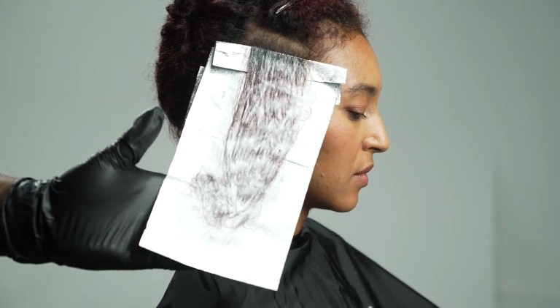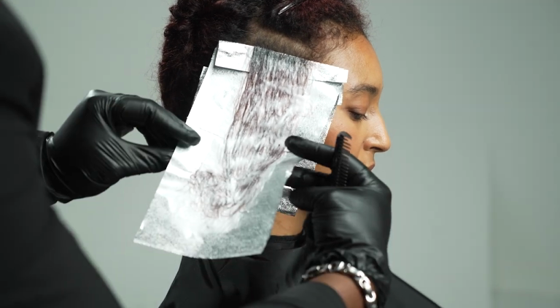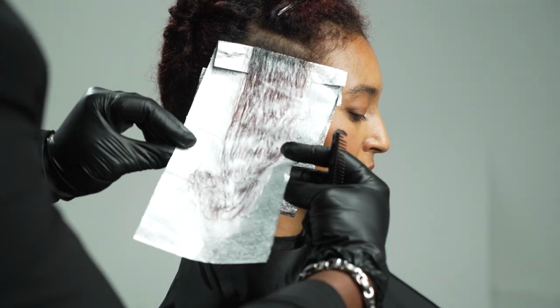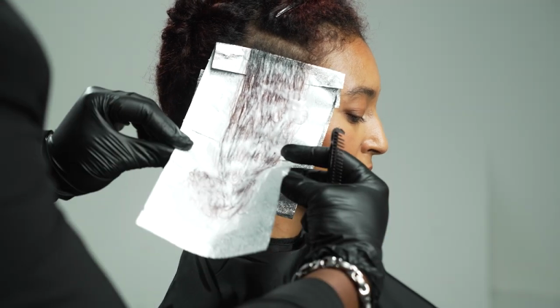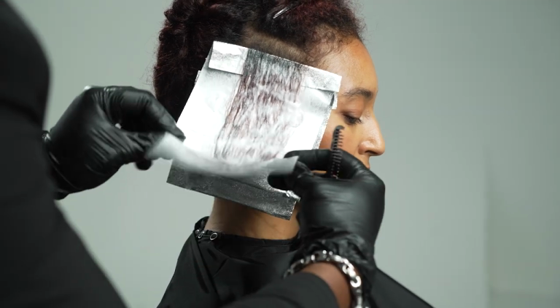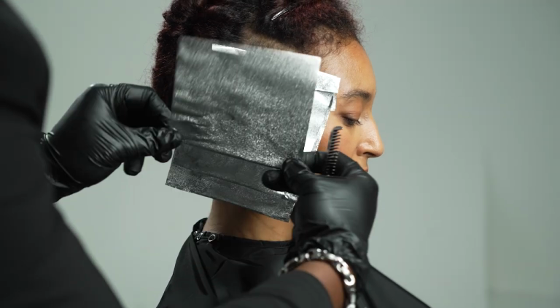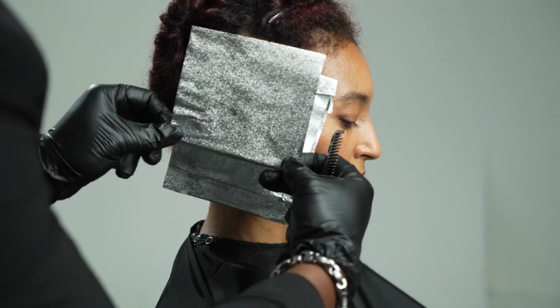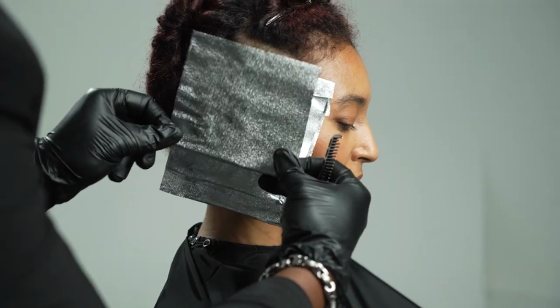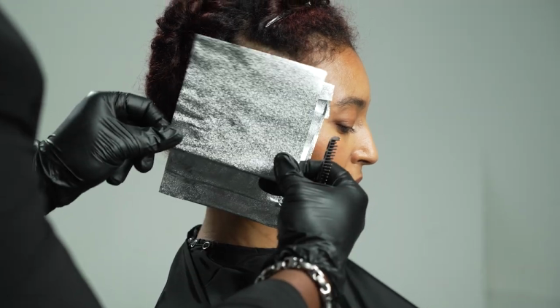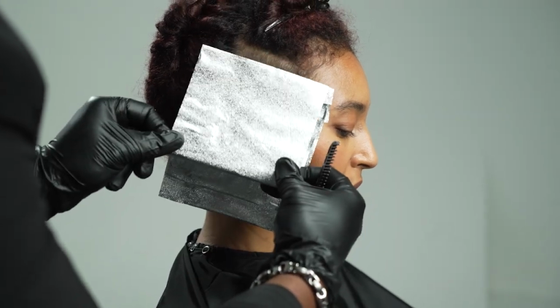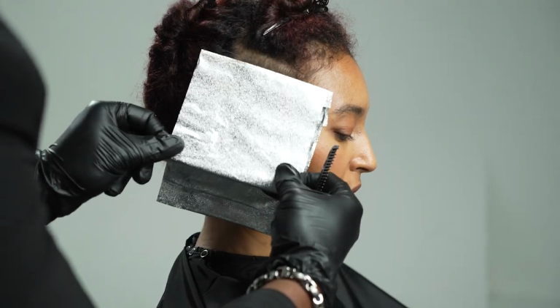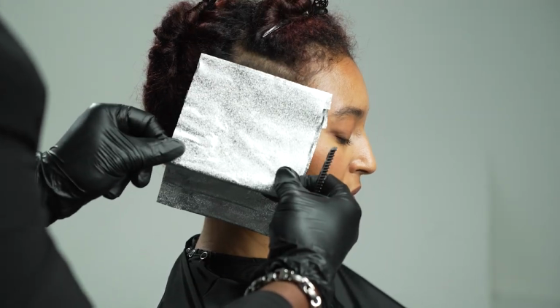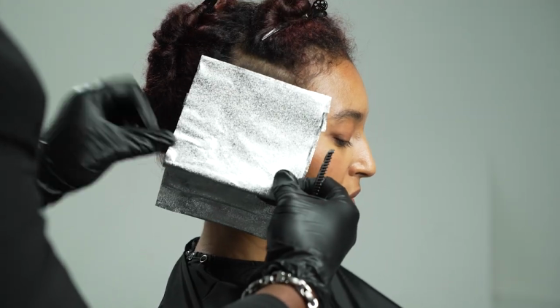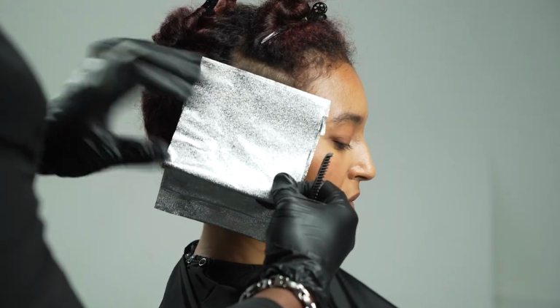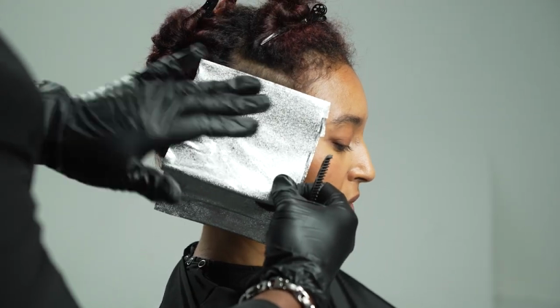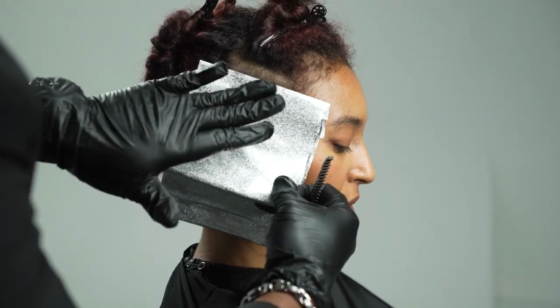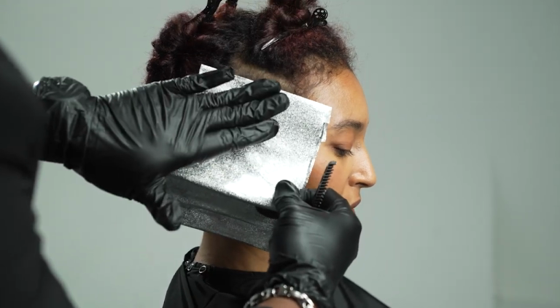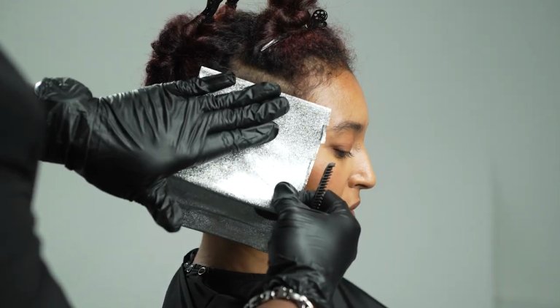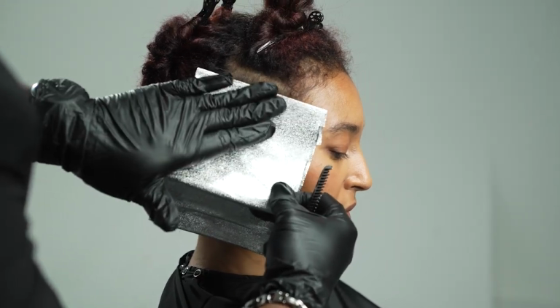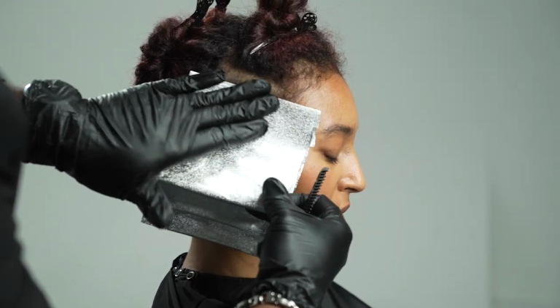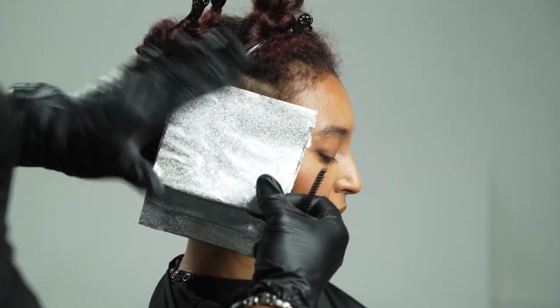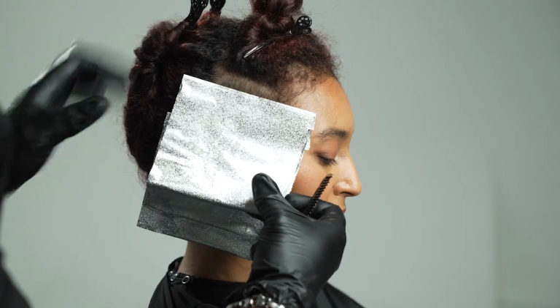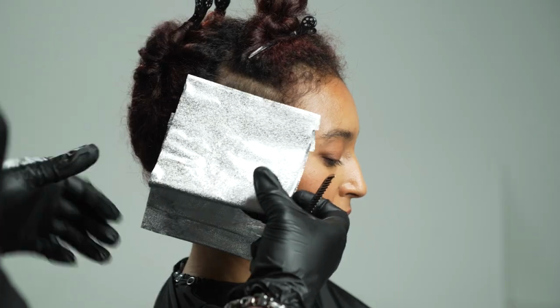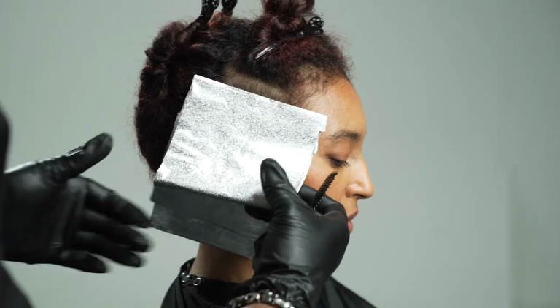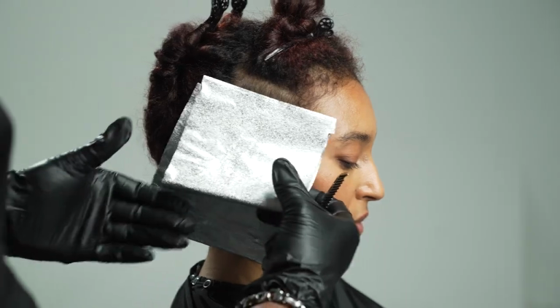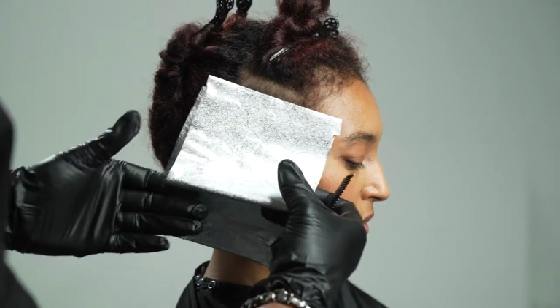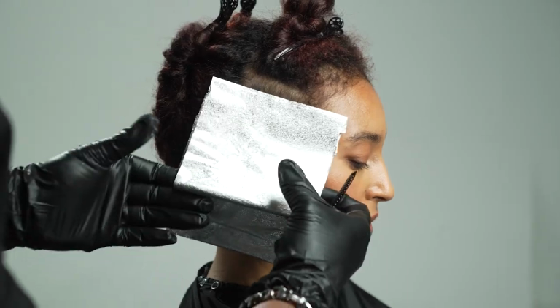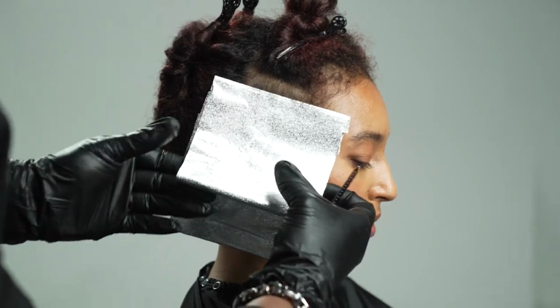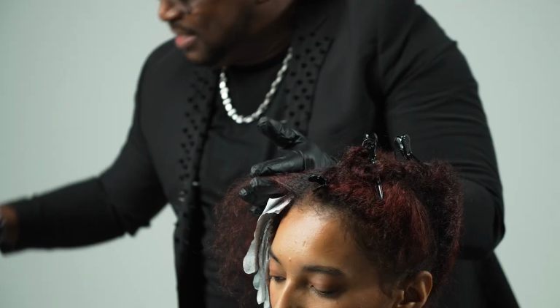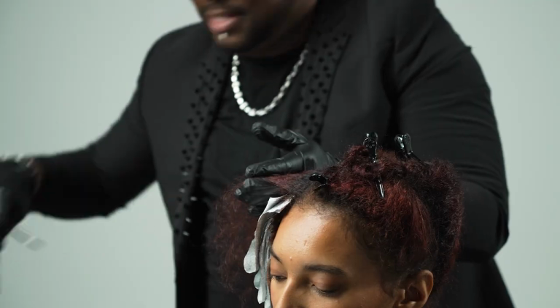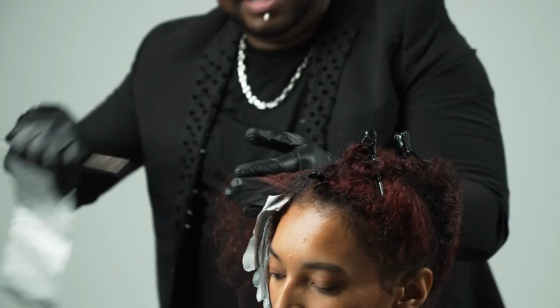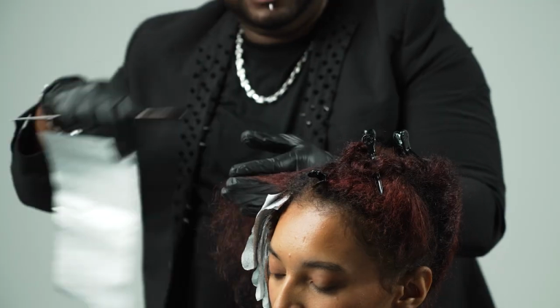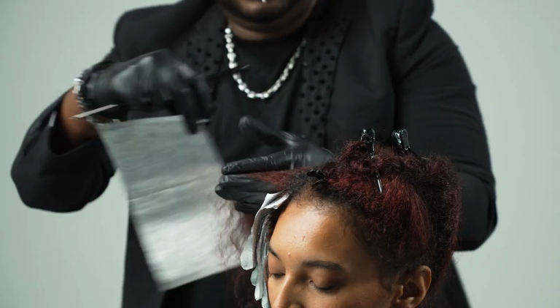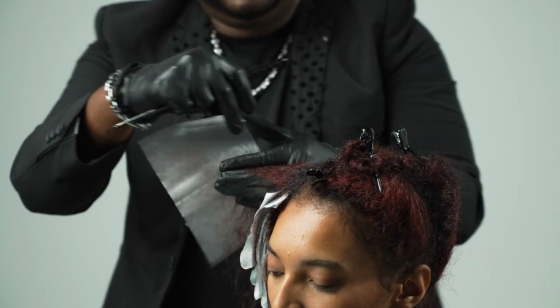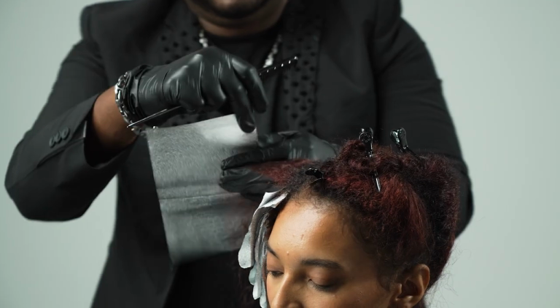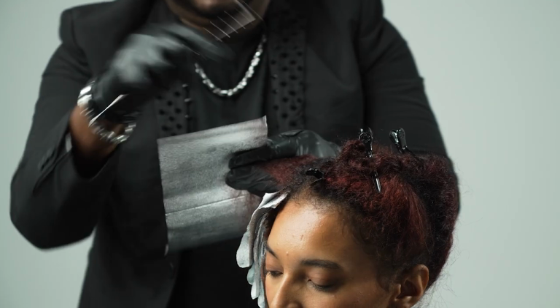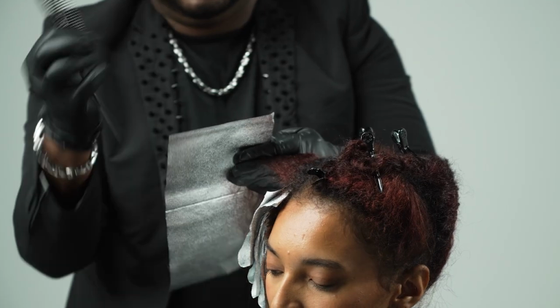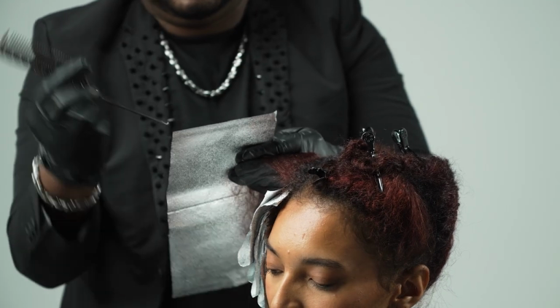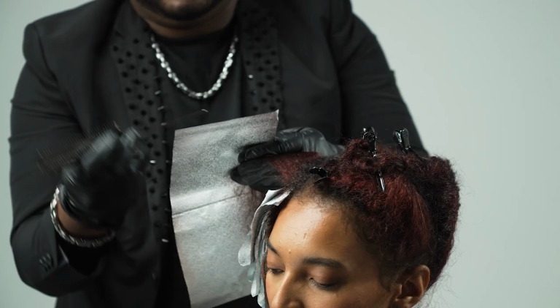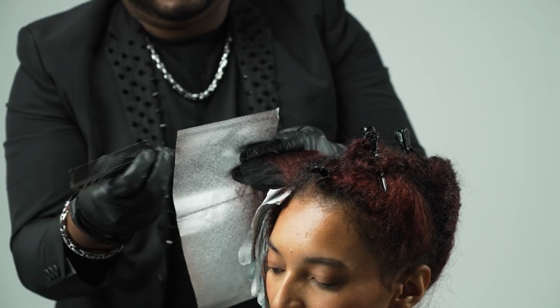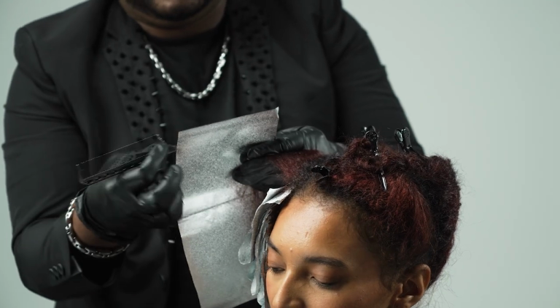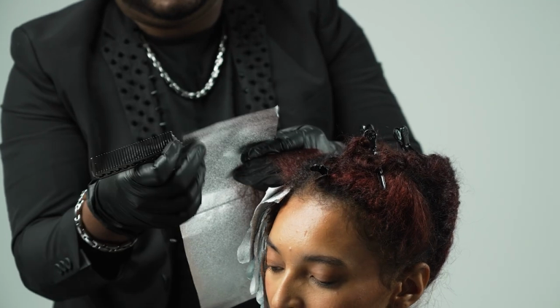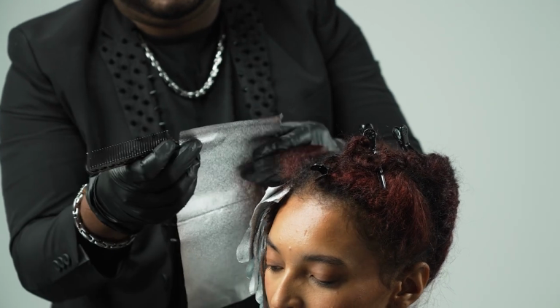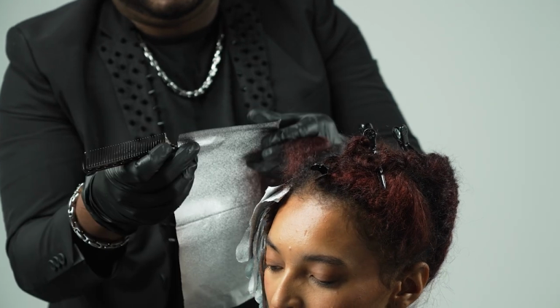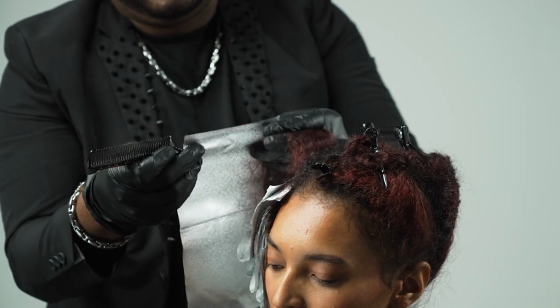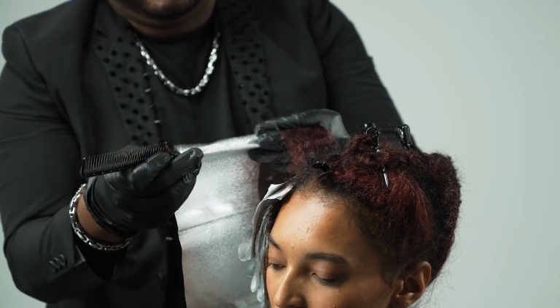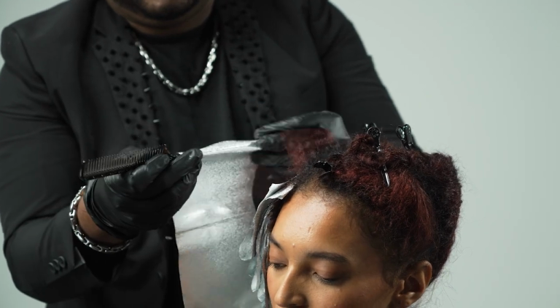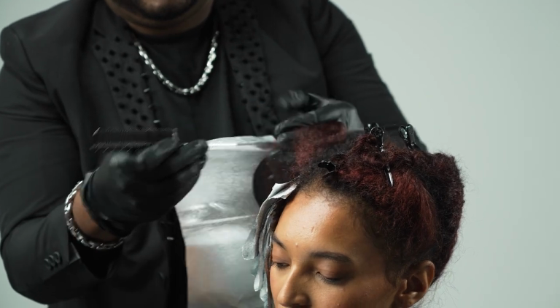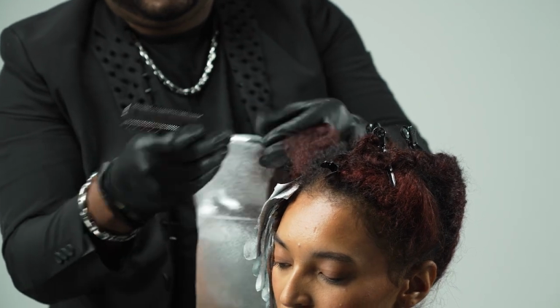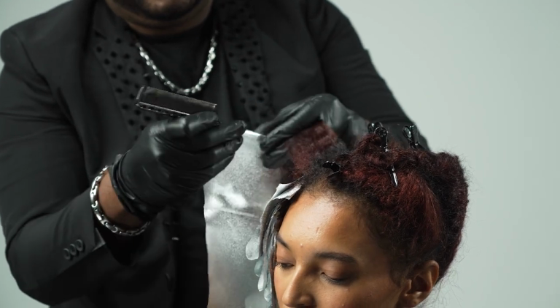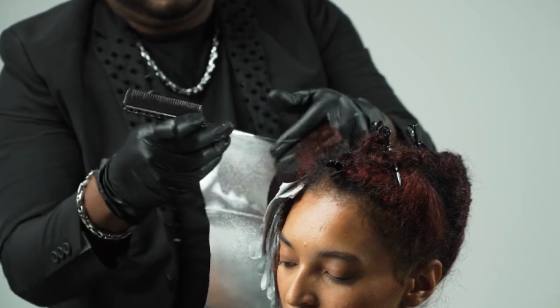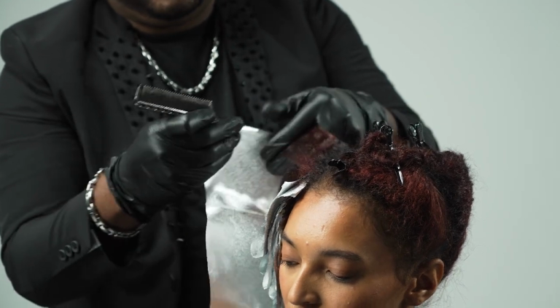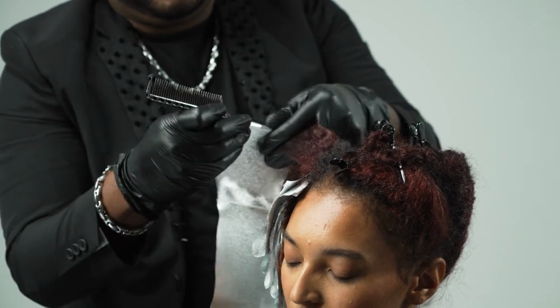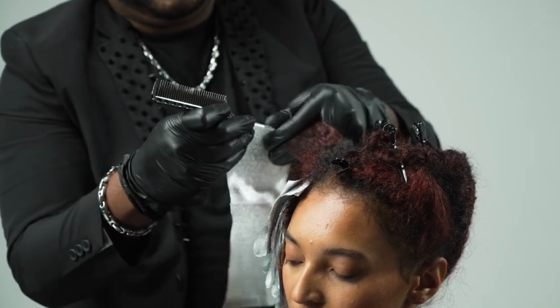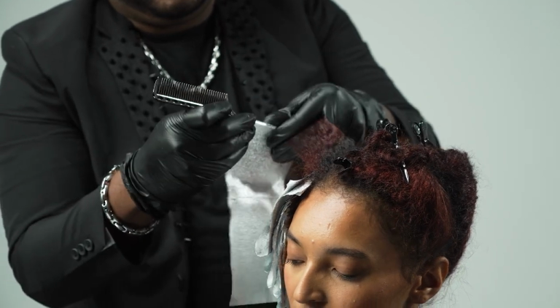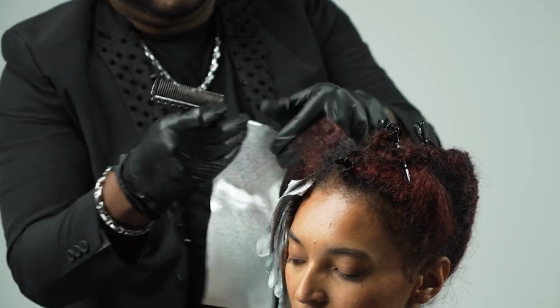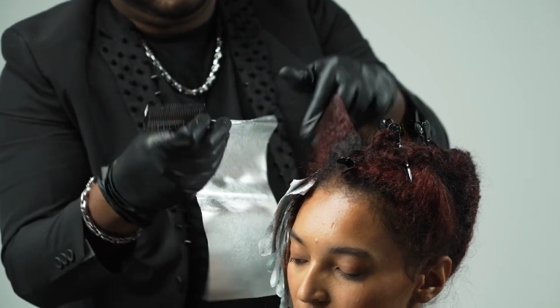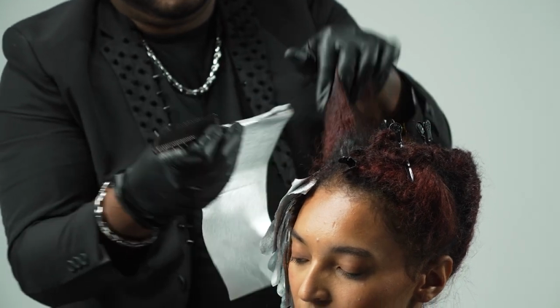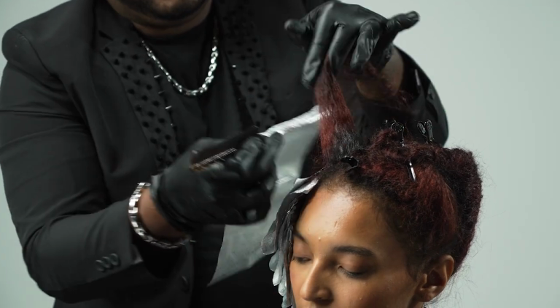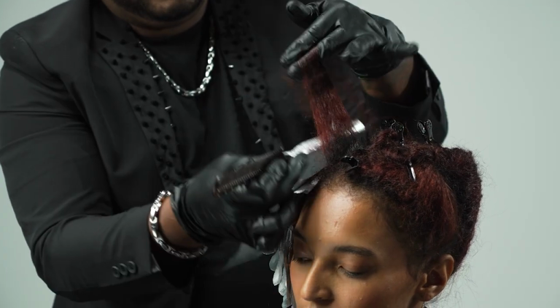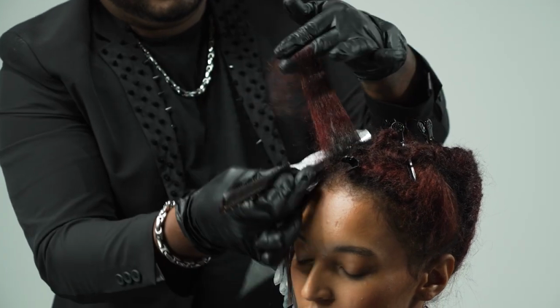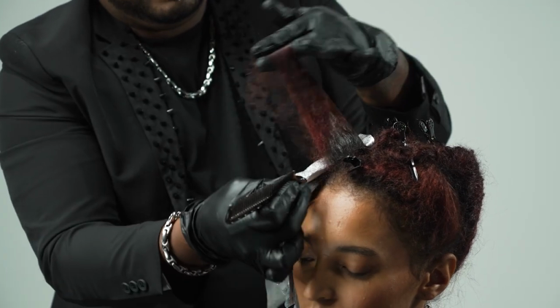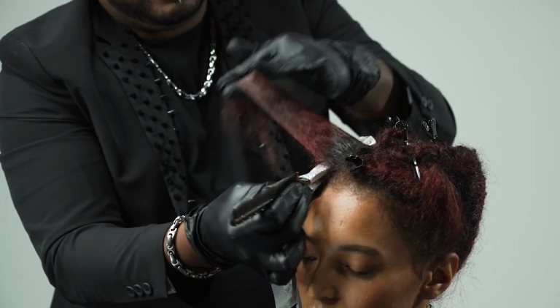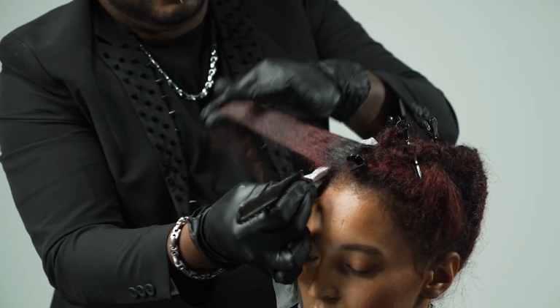Once desired lightness has almost been reached, I apply lightener to the scalp area only with a freshly mixed bowl of lightener.